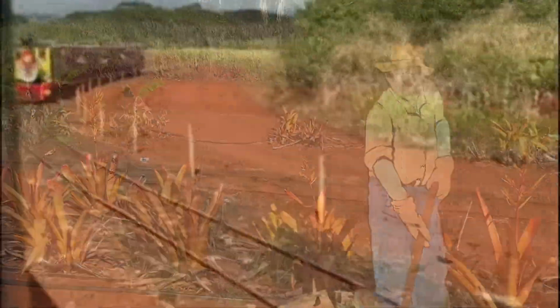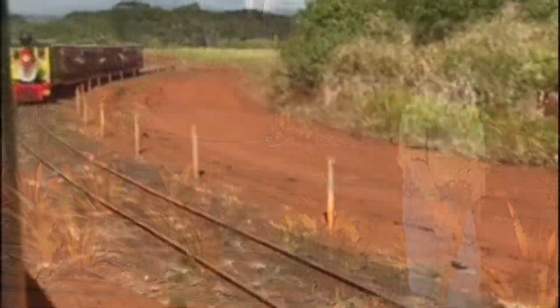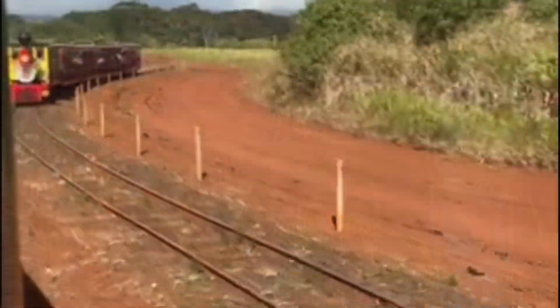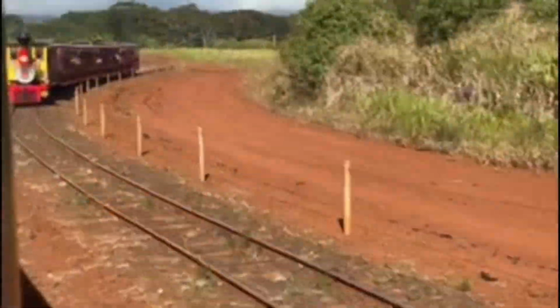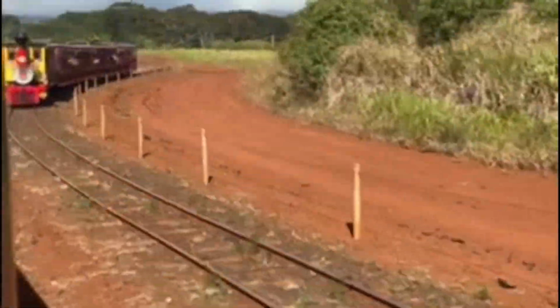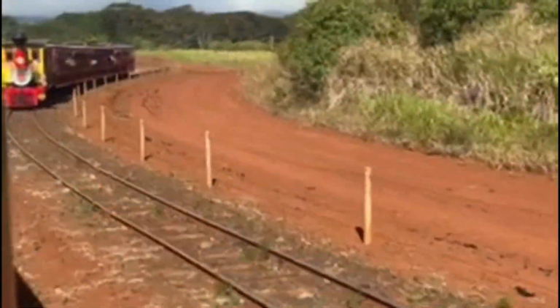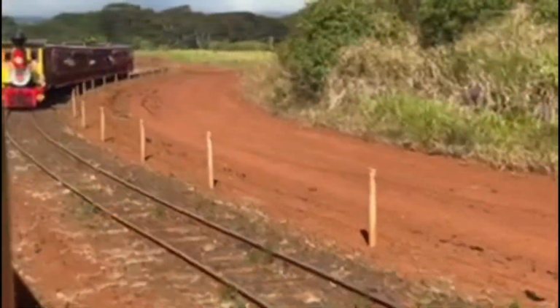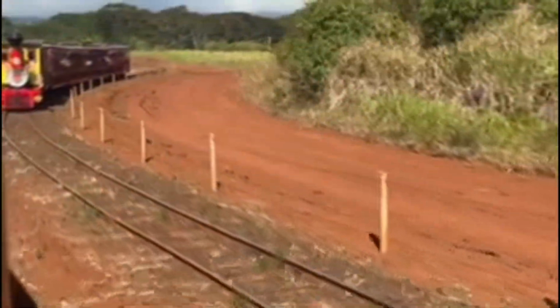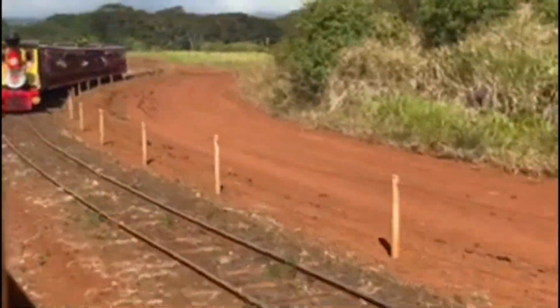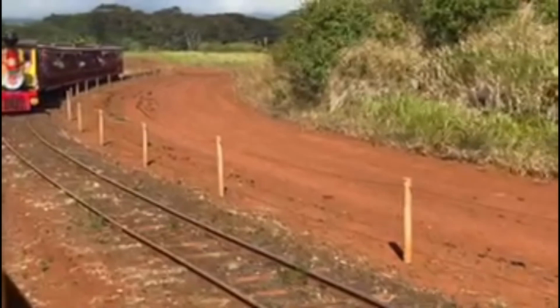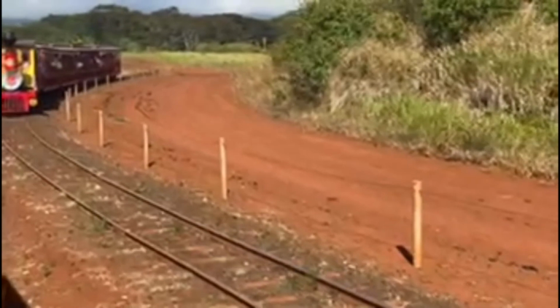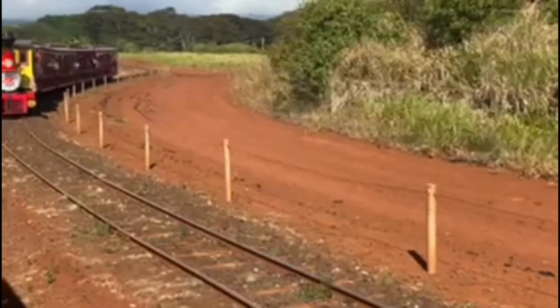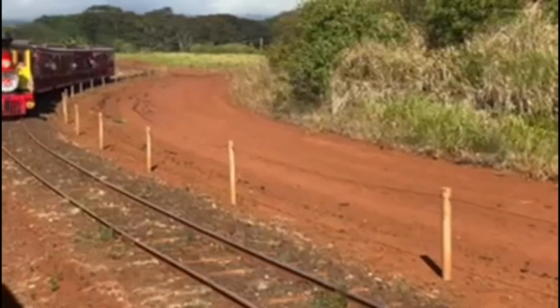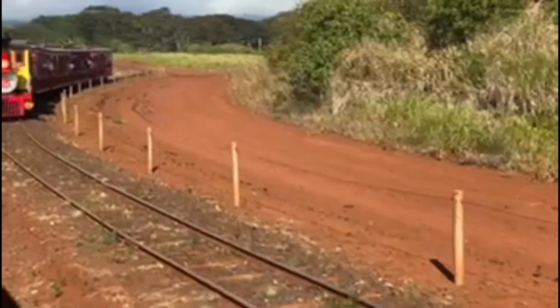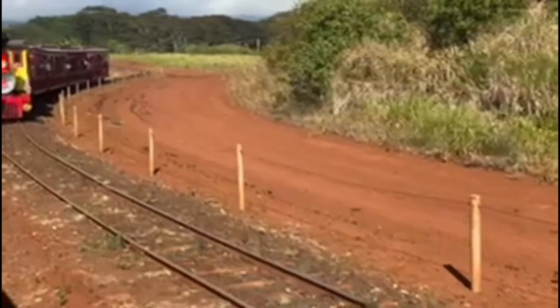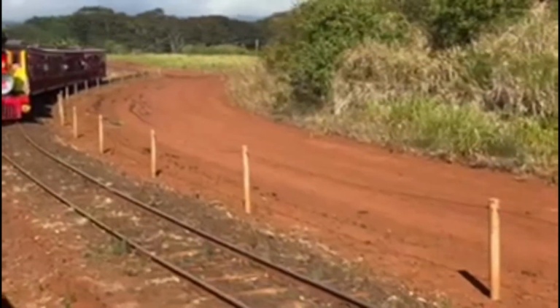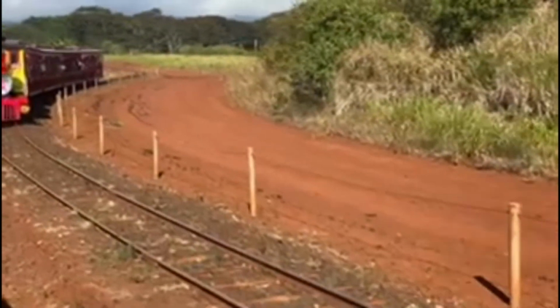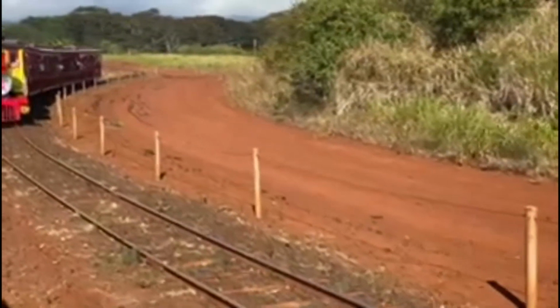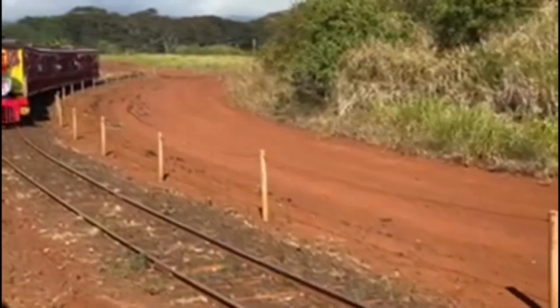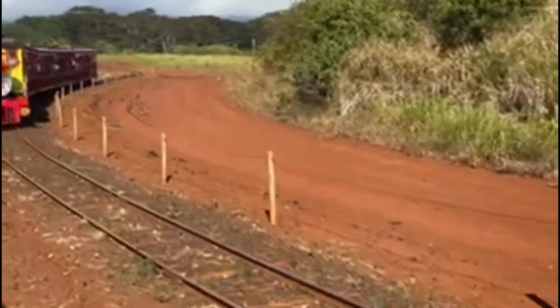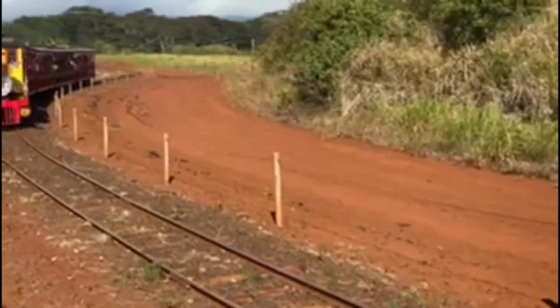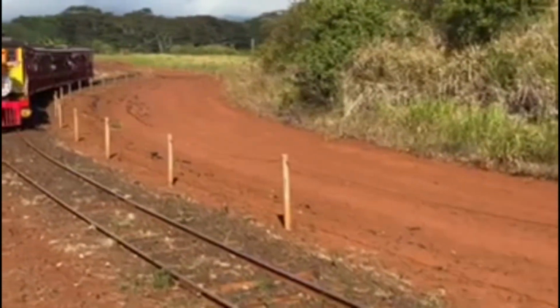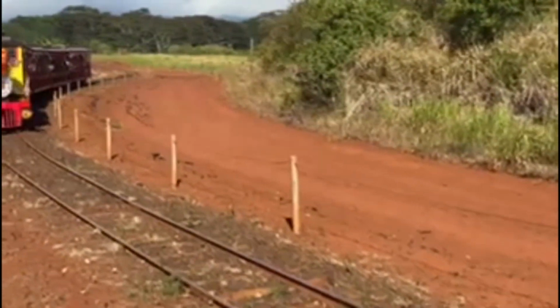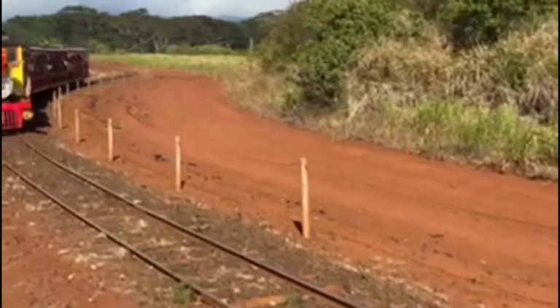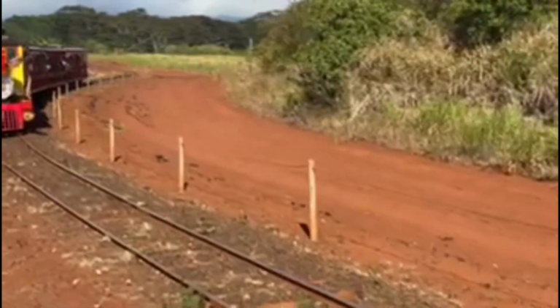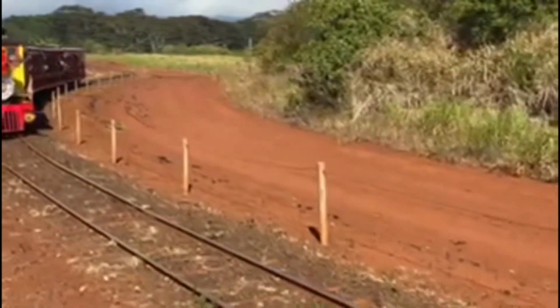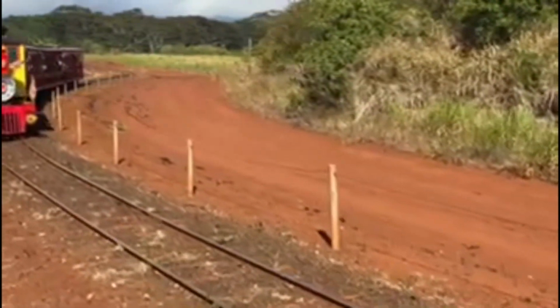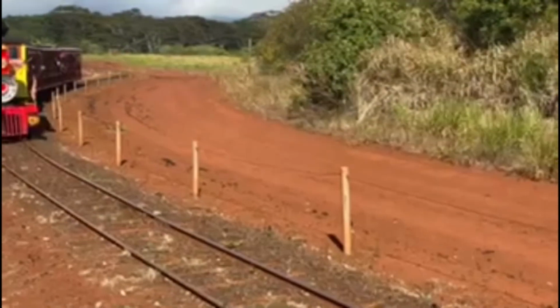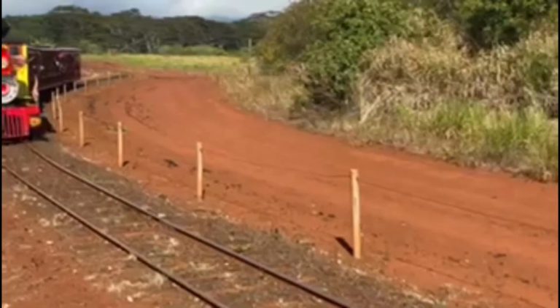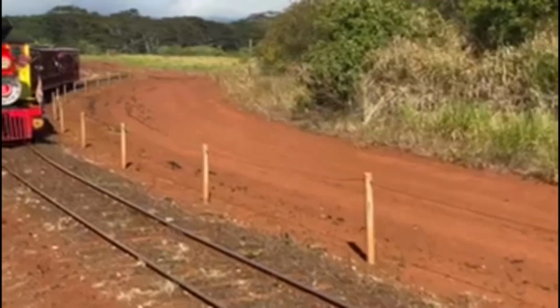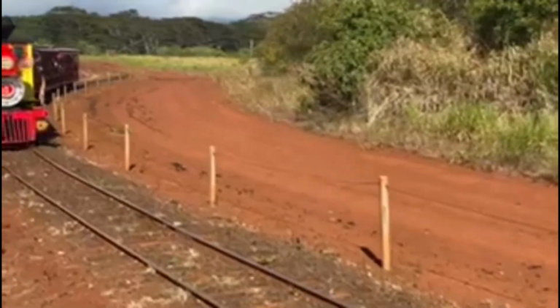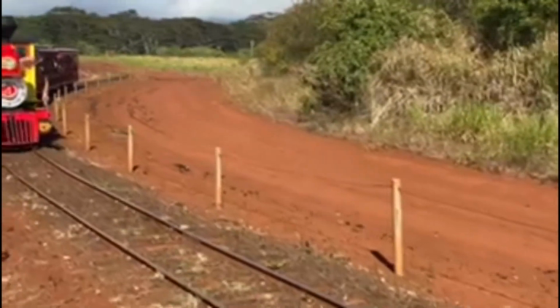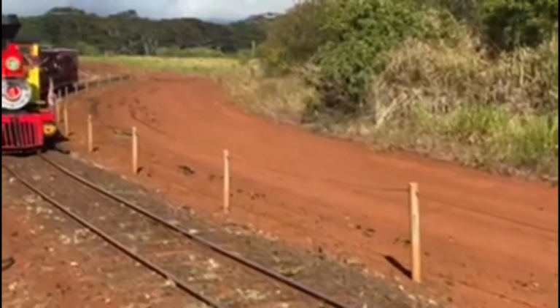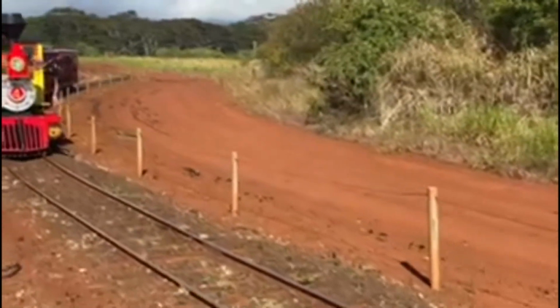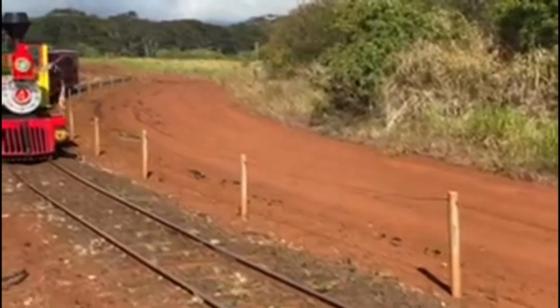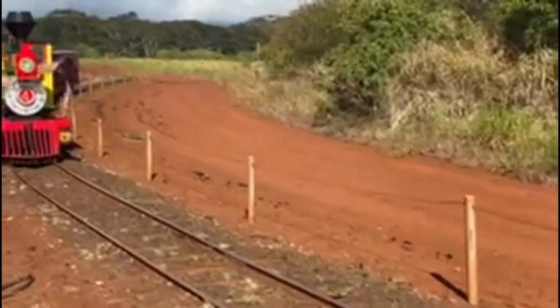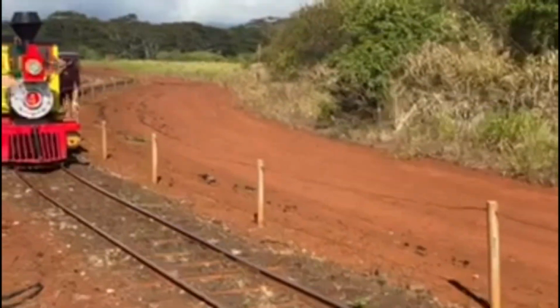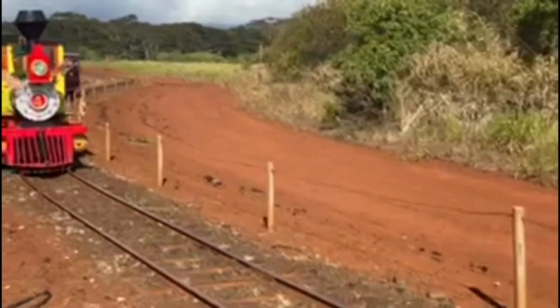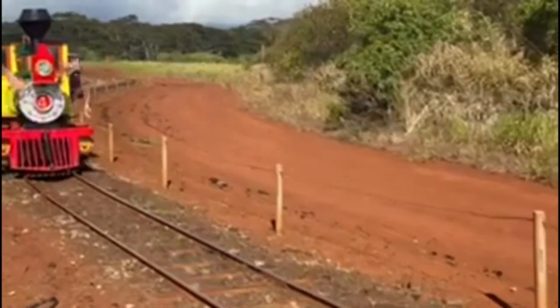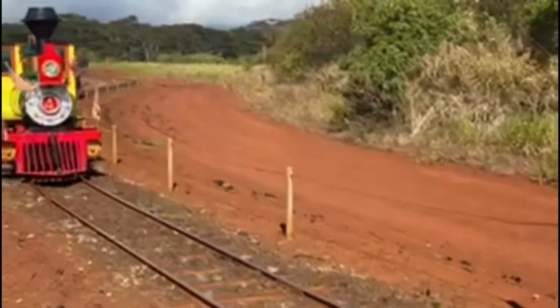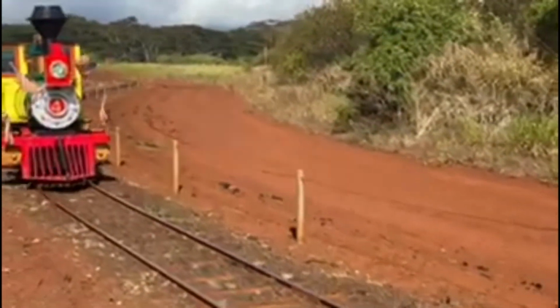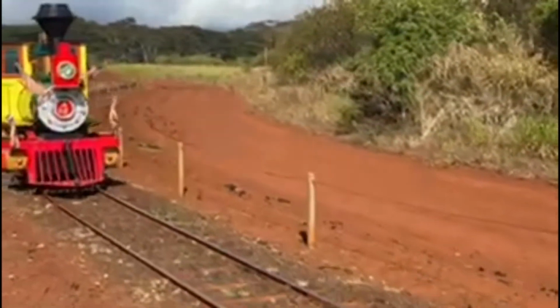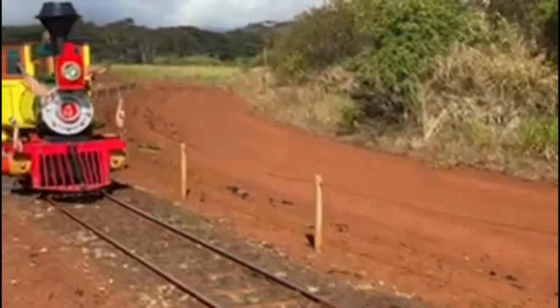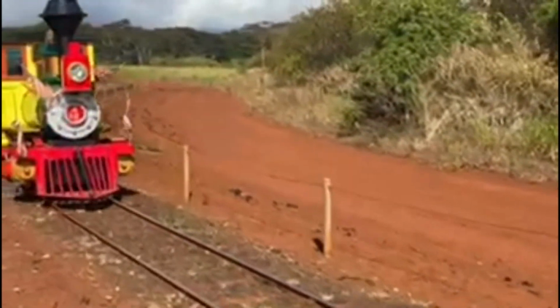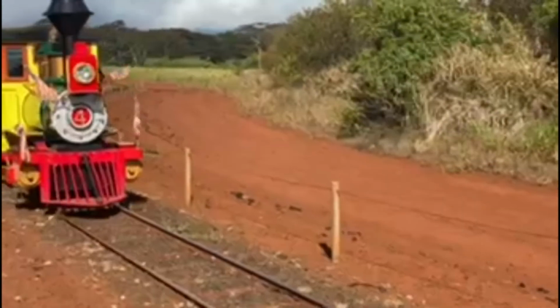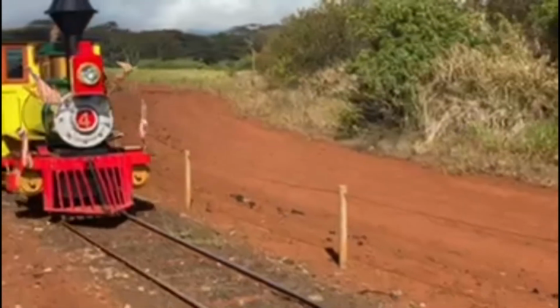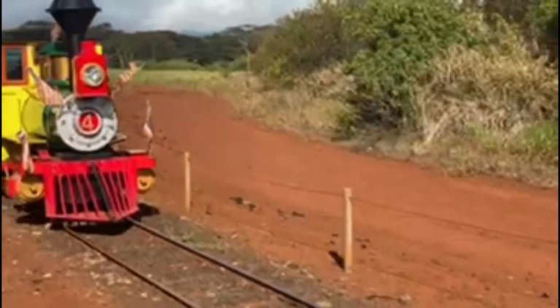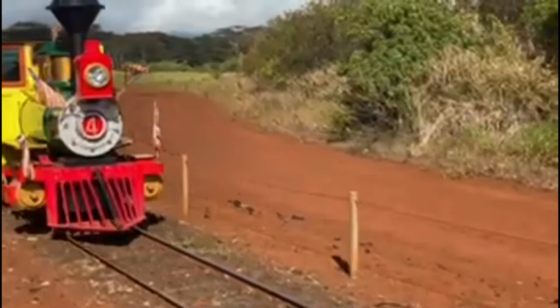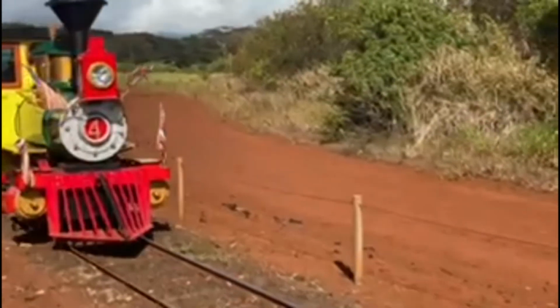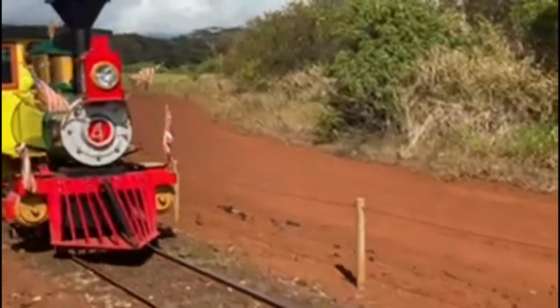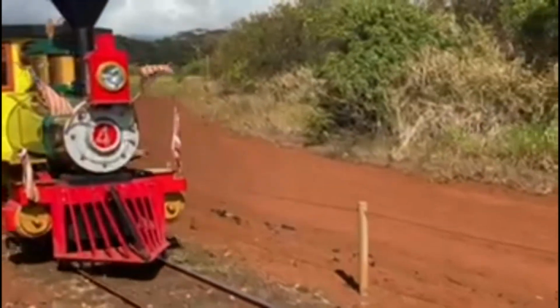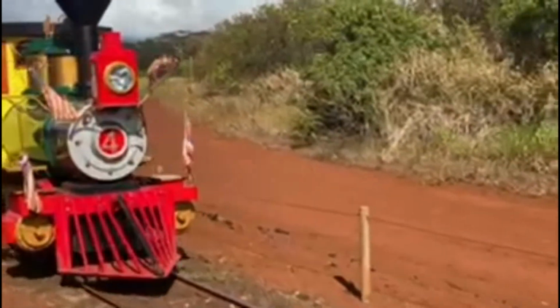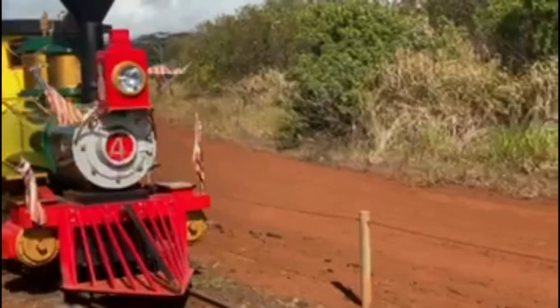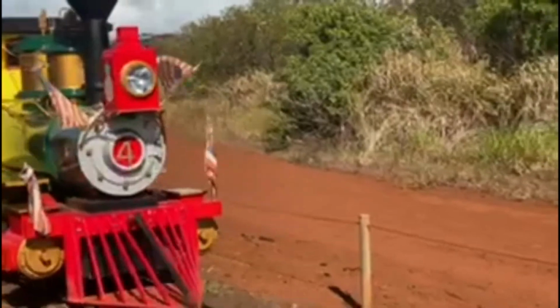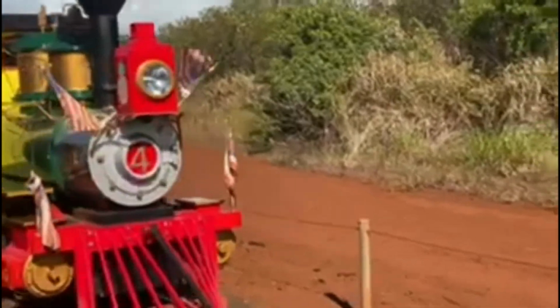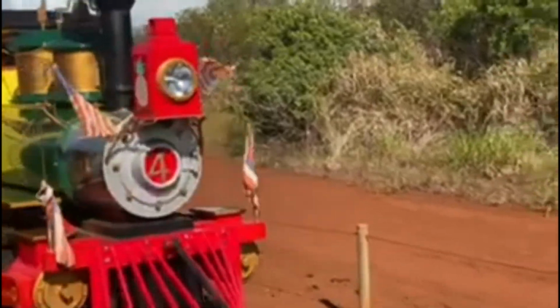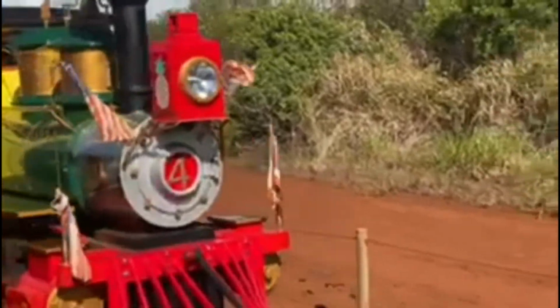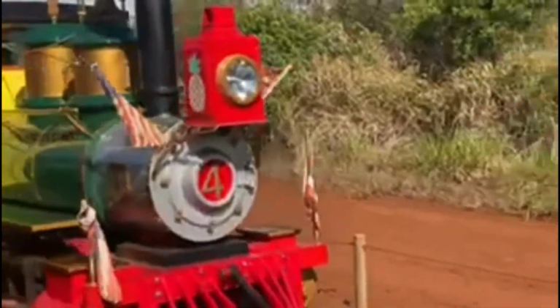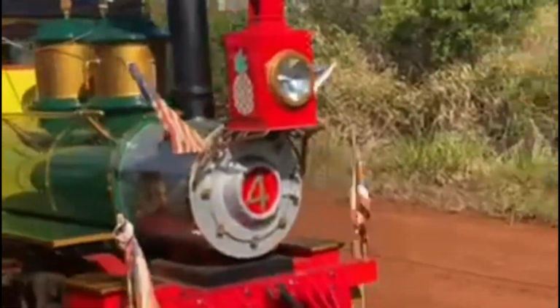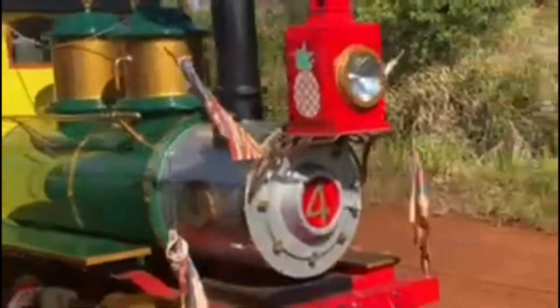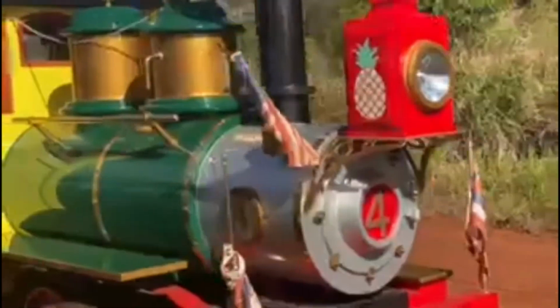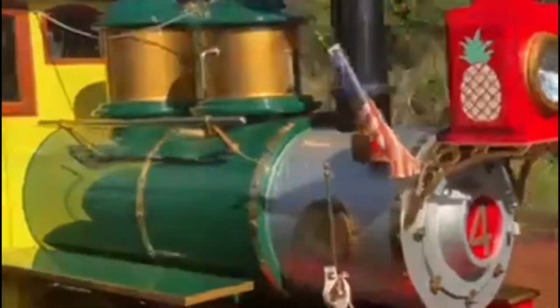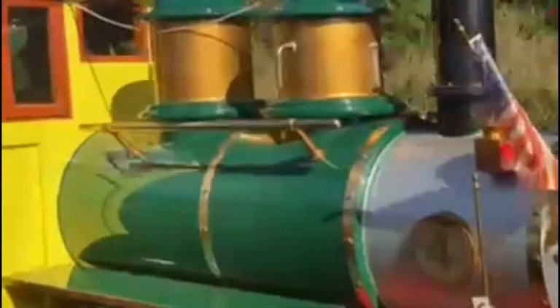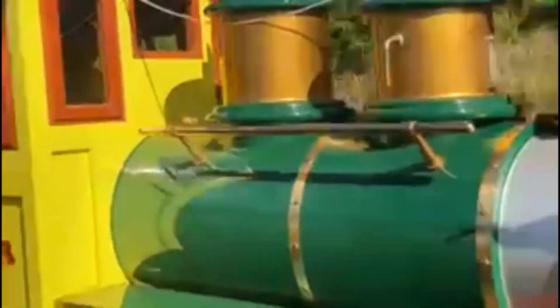Now let's say hi to the train coming back from the Dole Plantation. Hold up — is that Thomas the Train in Hawaii? See you later, Thomas.